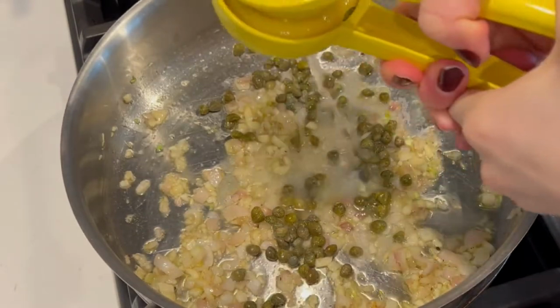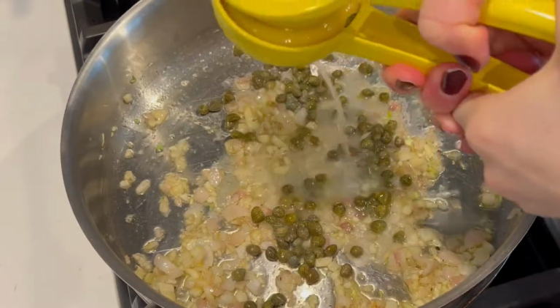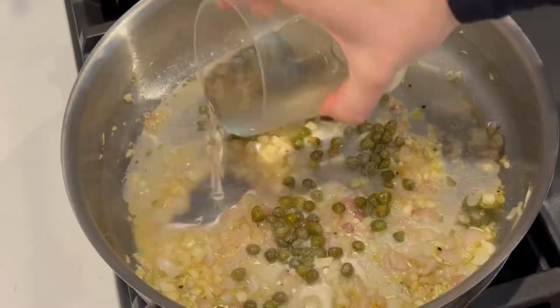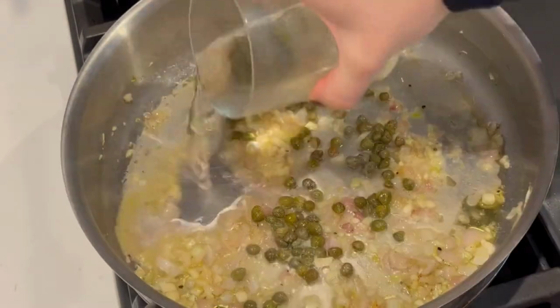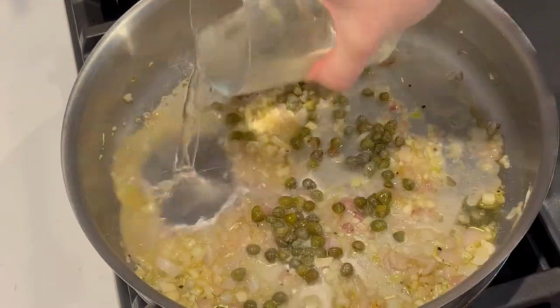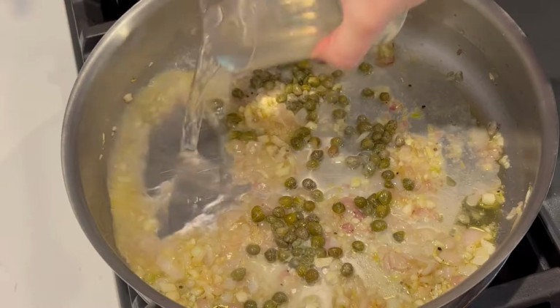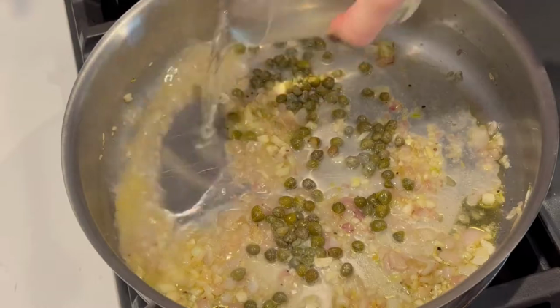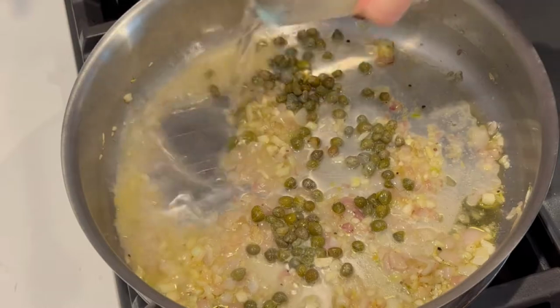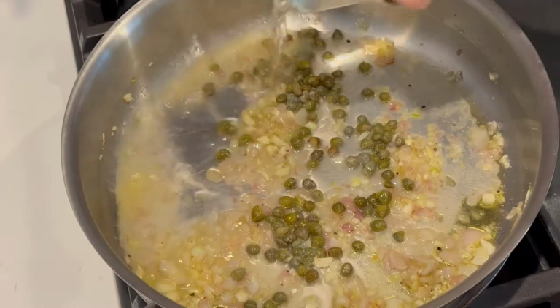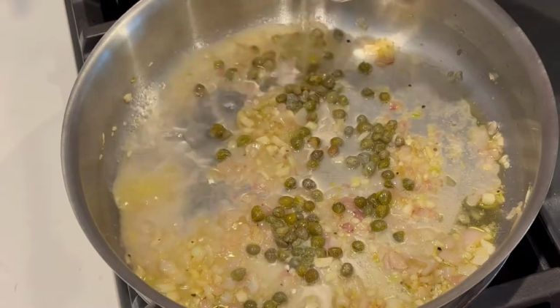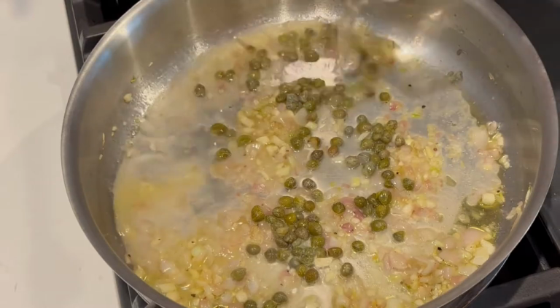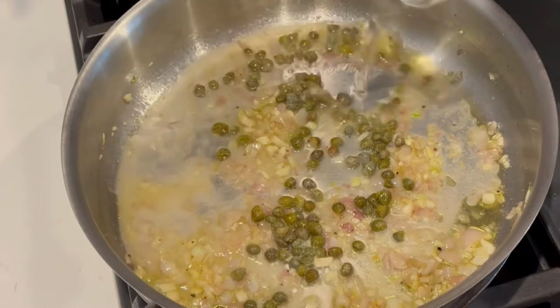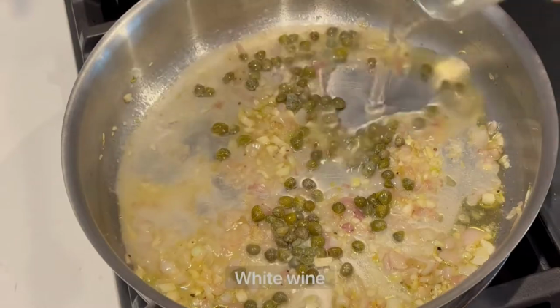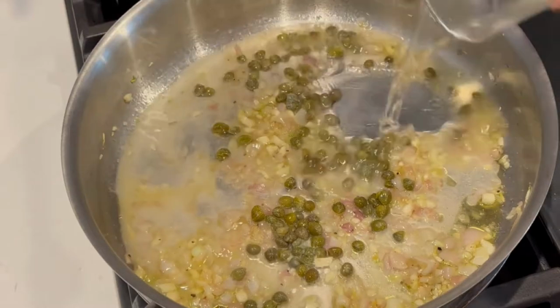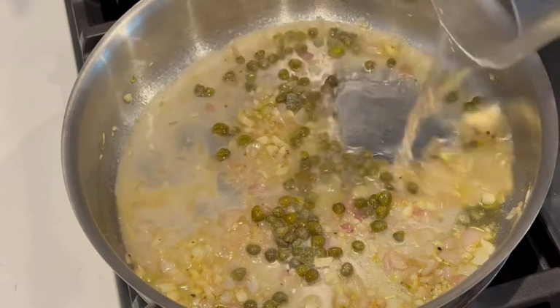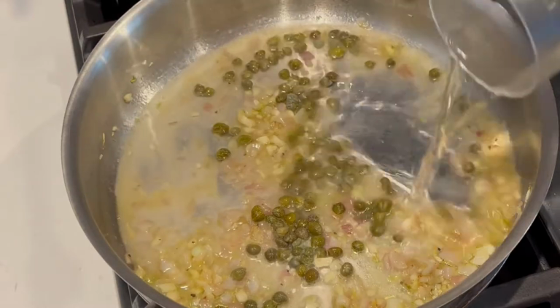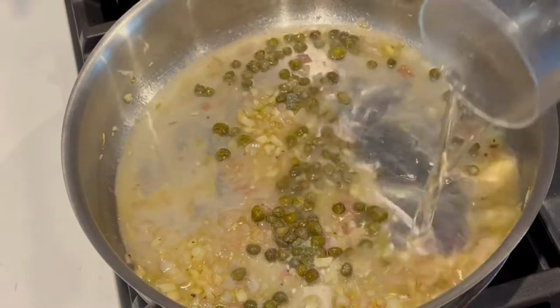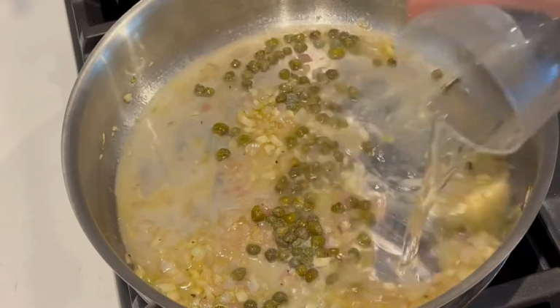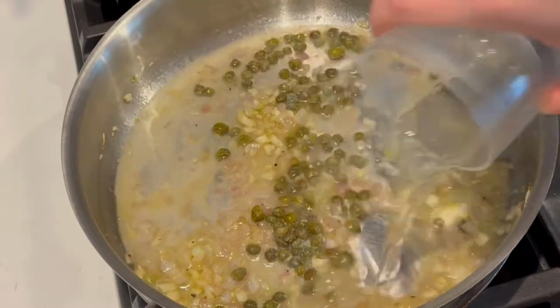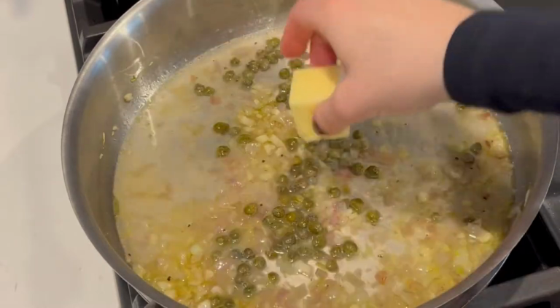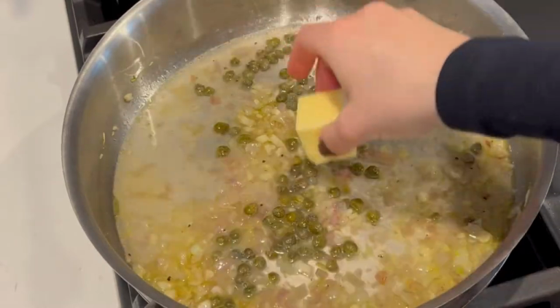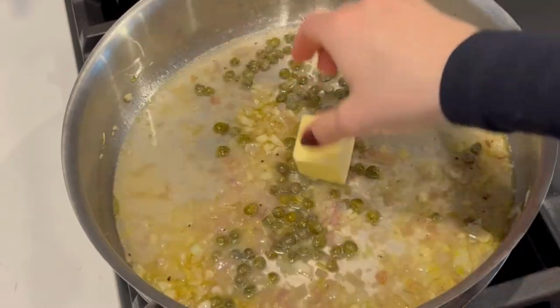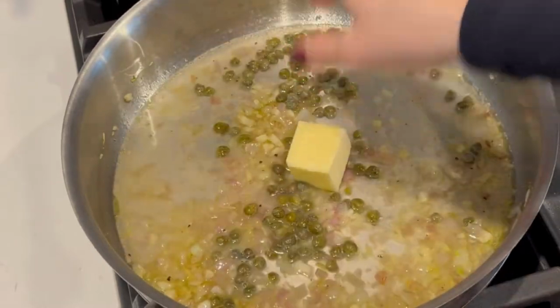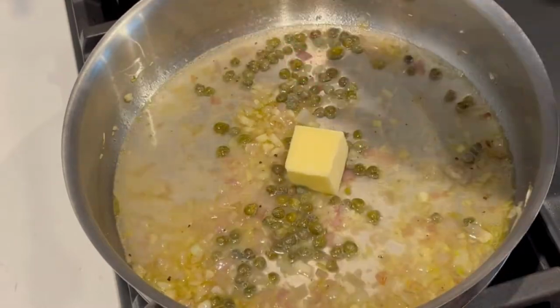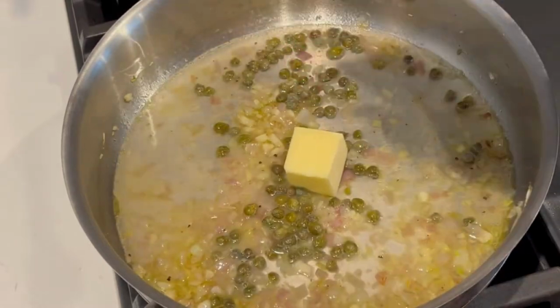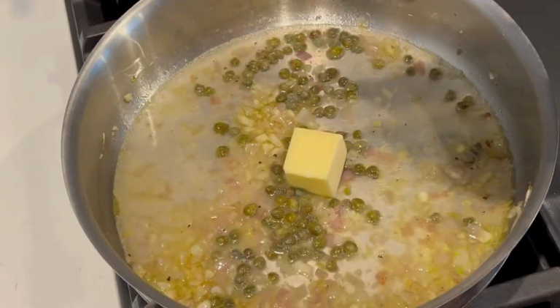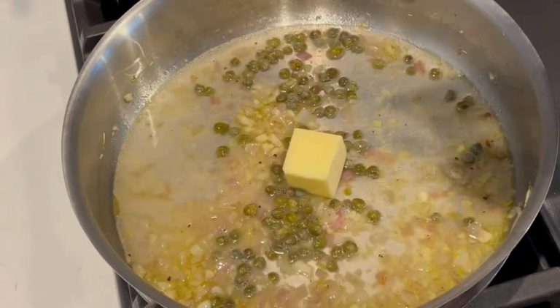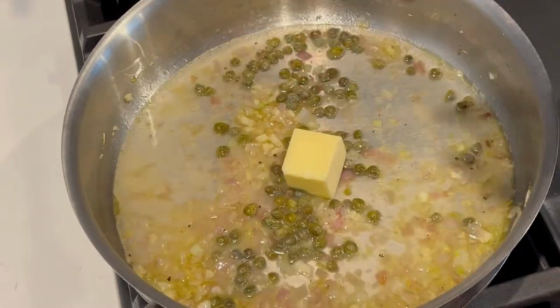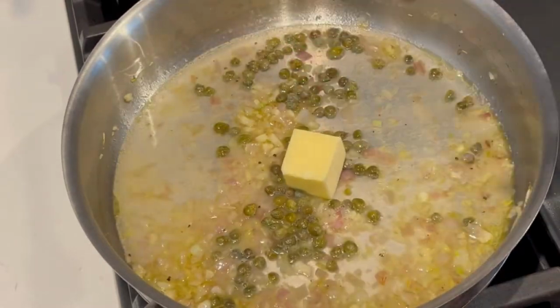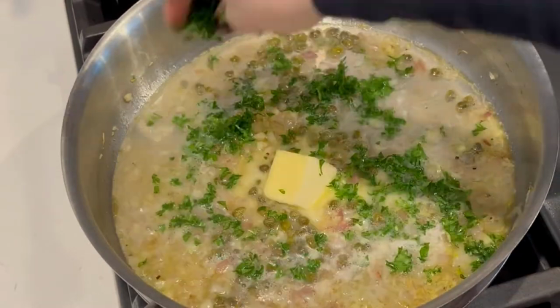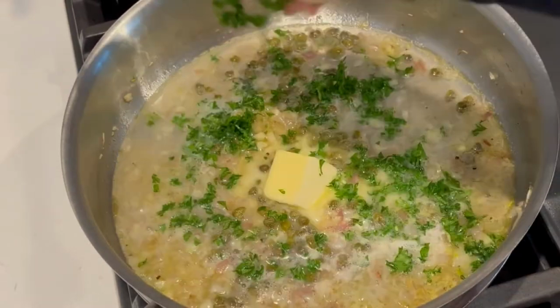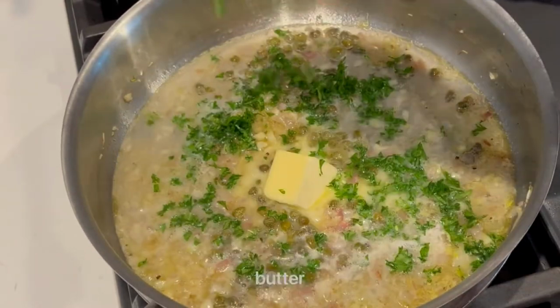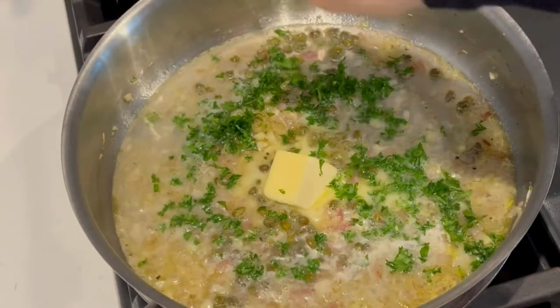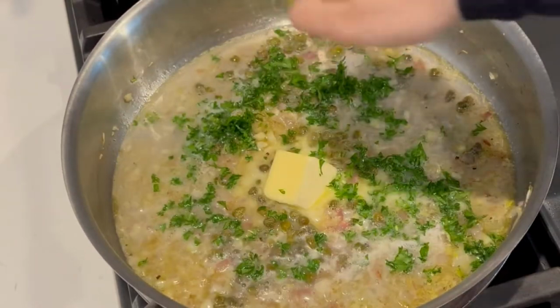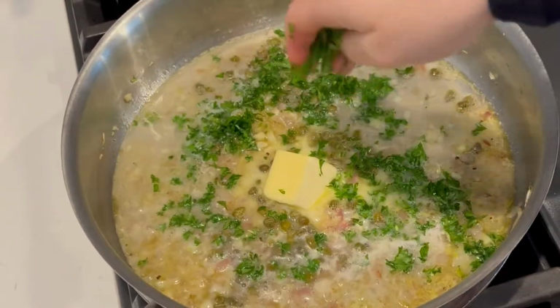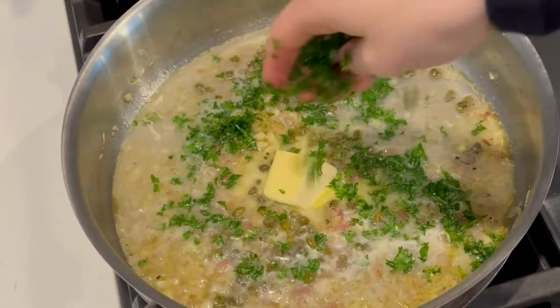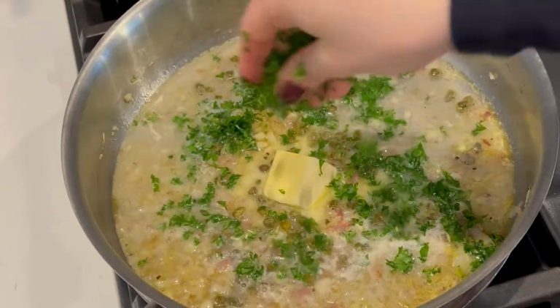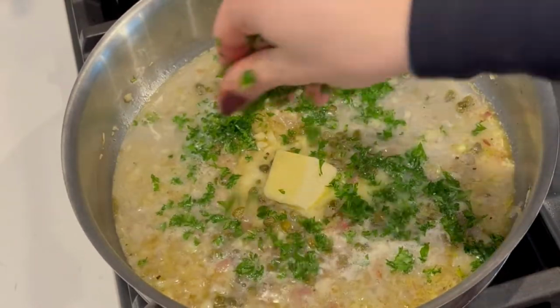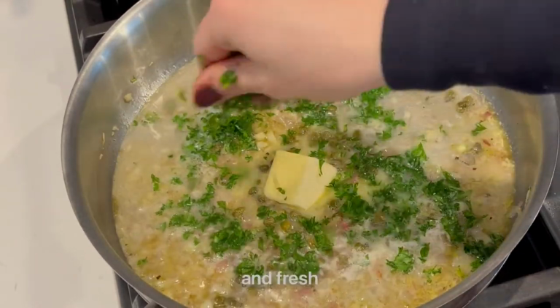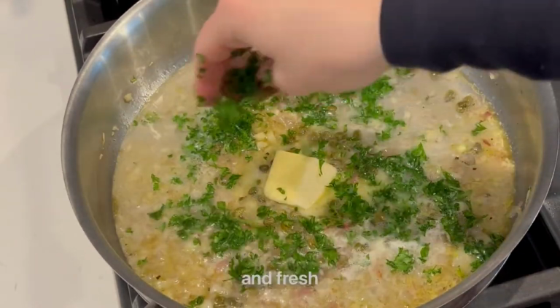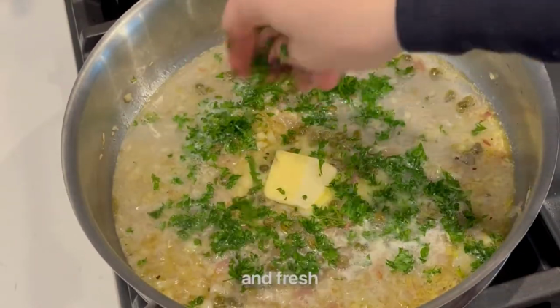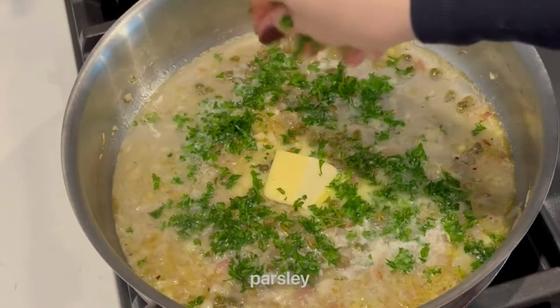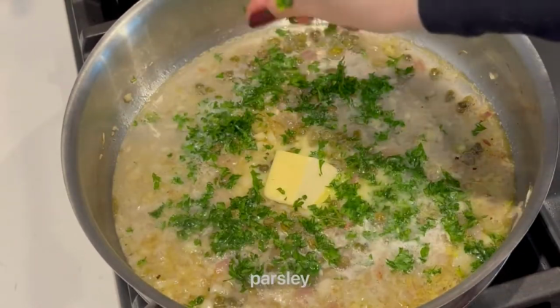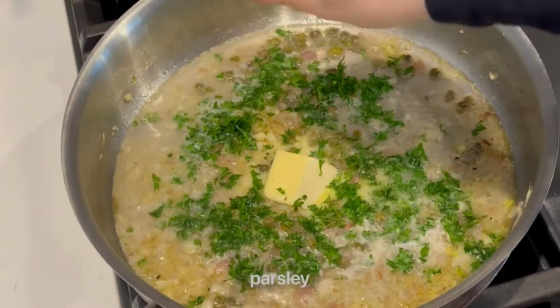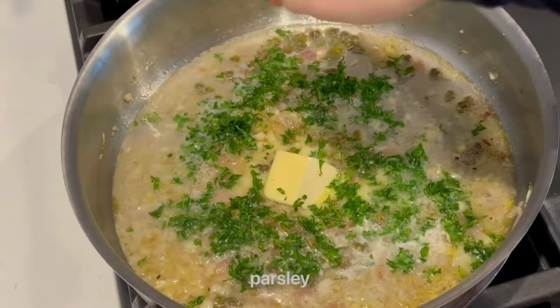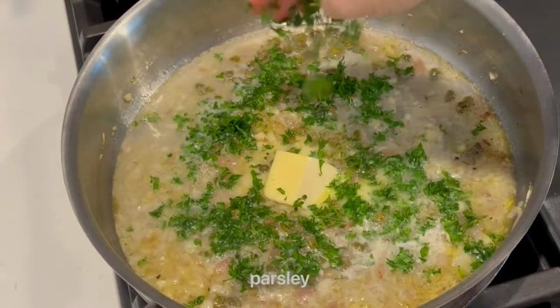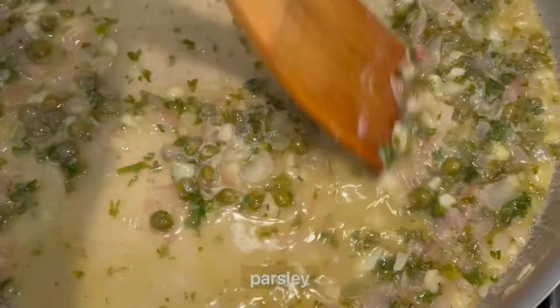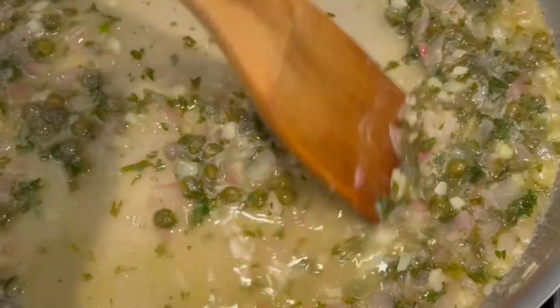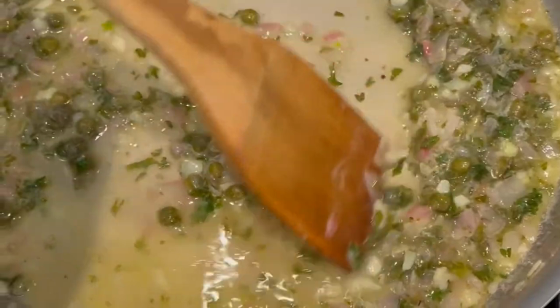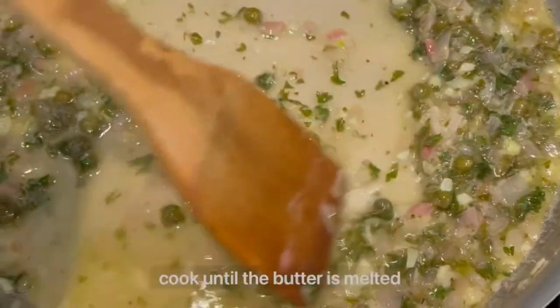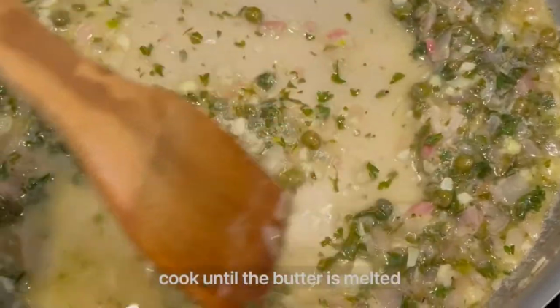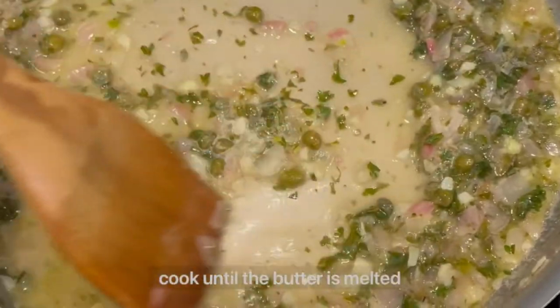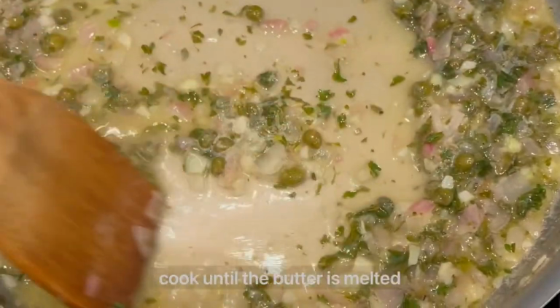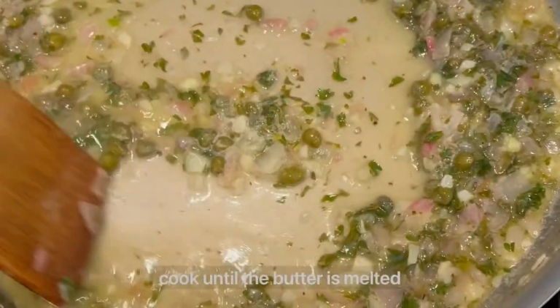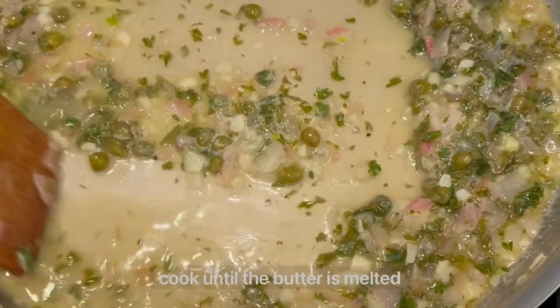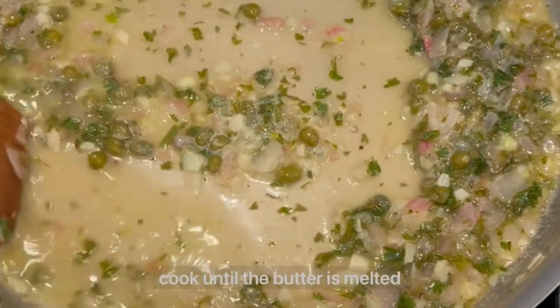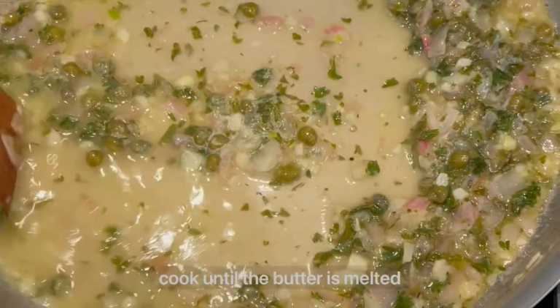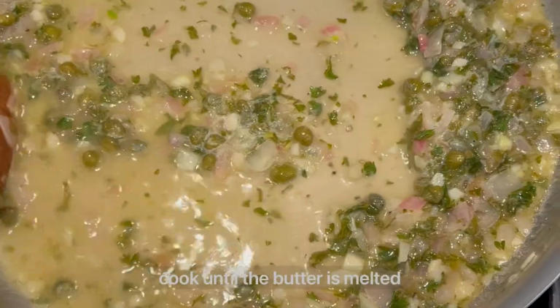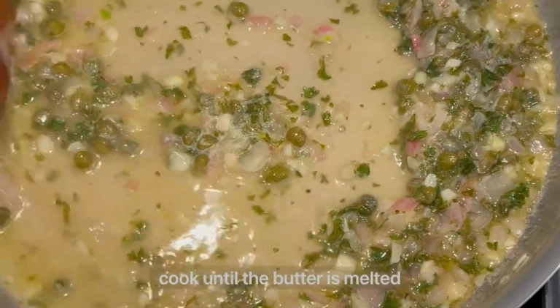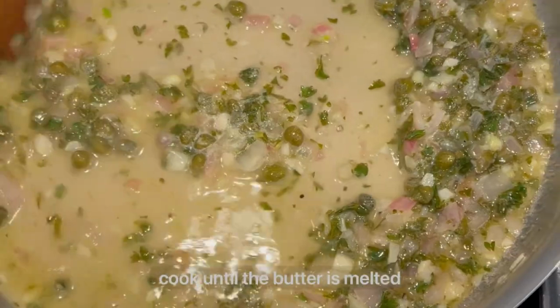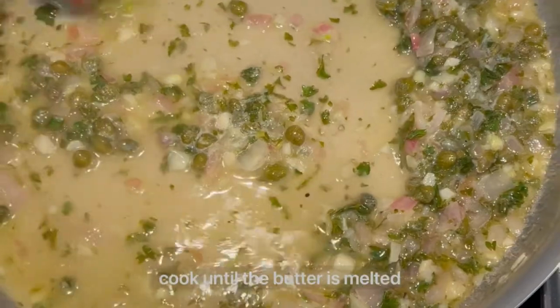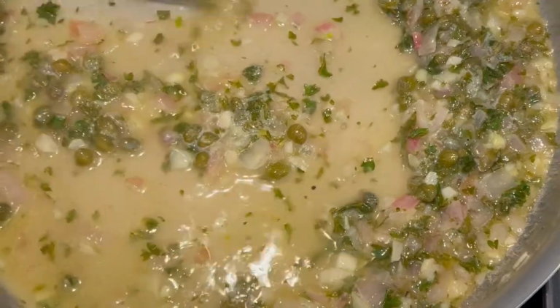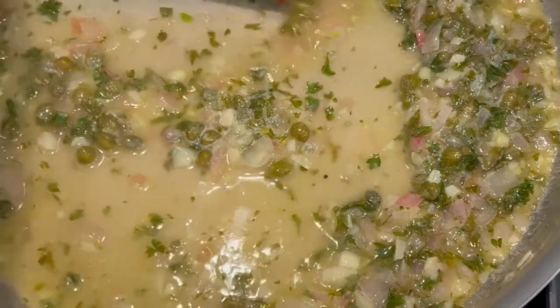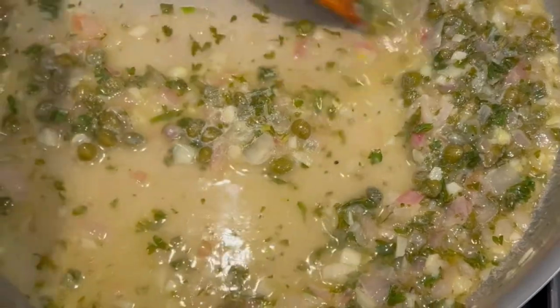Then add lemon juice, white wine, butter, and fresh parsley. Cook until the butter is melted.